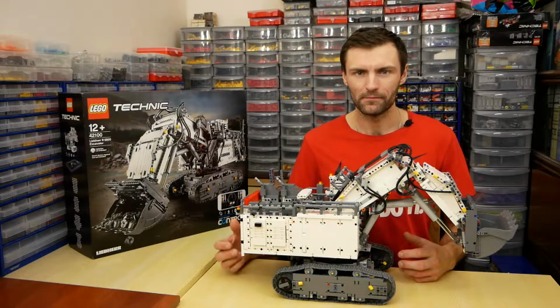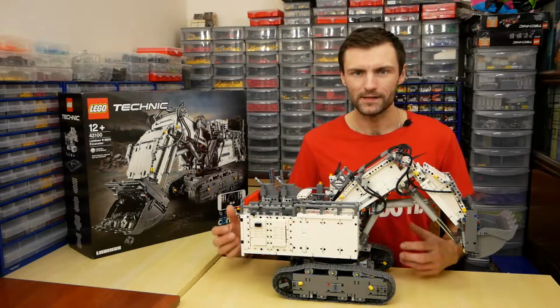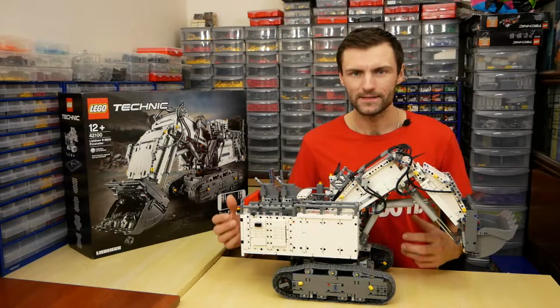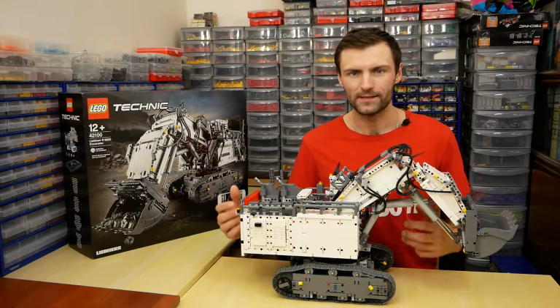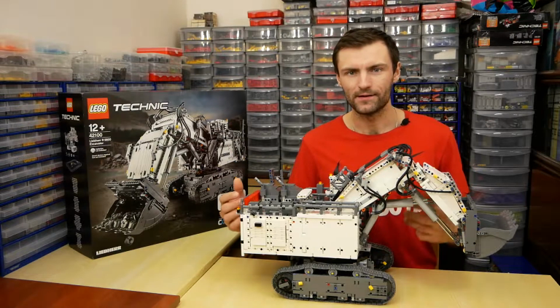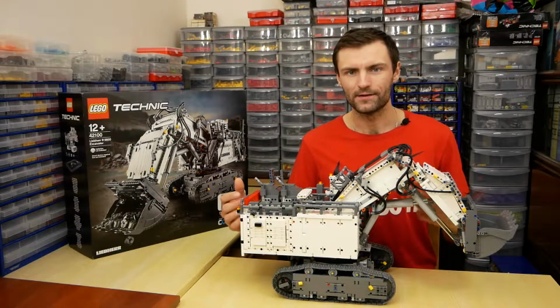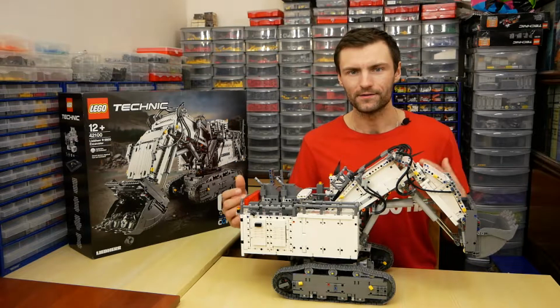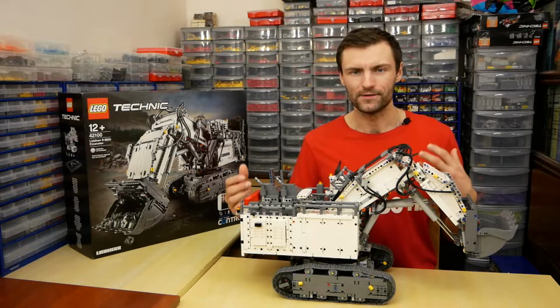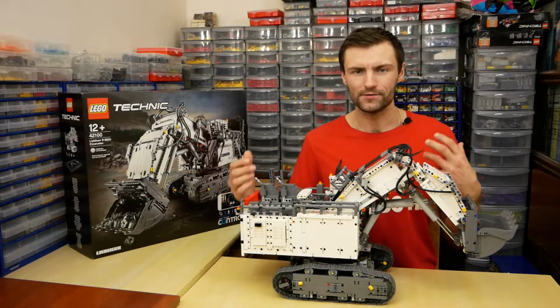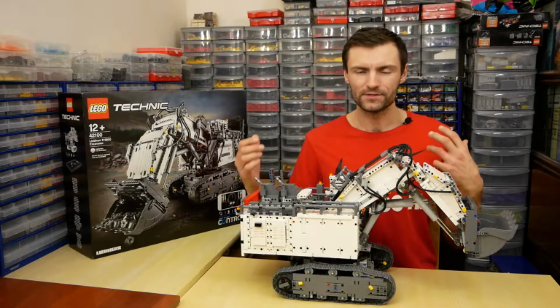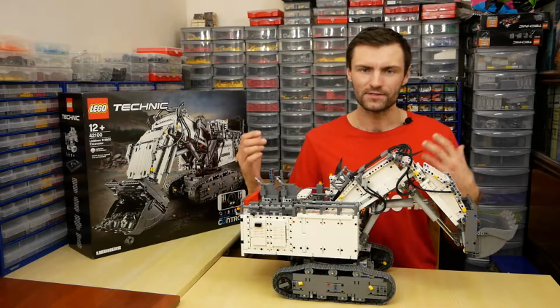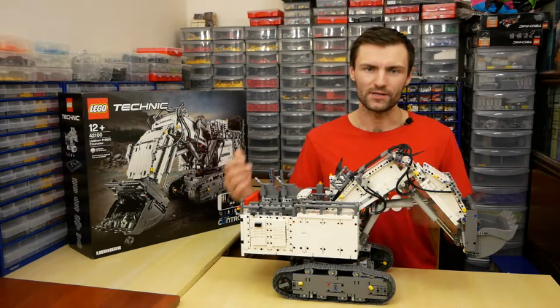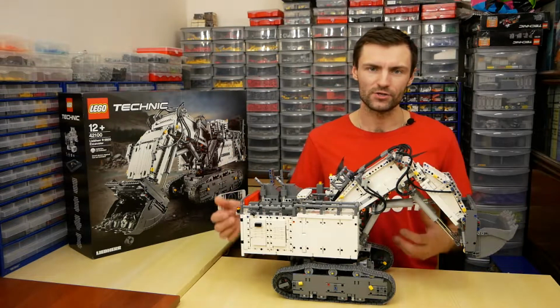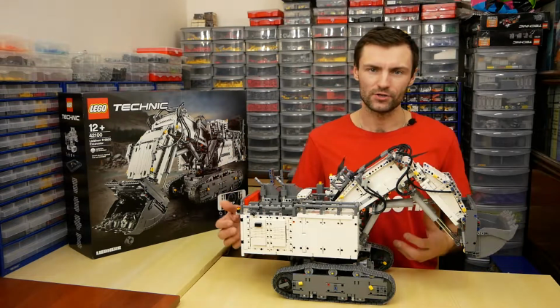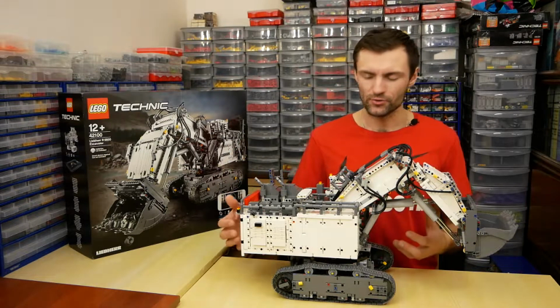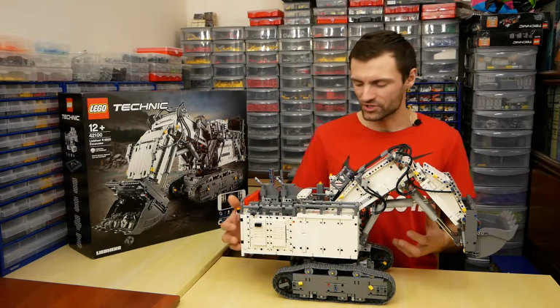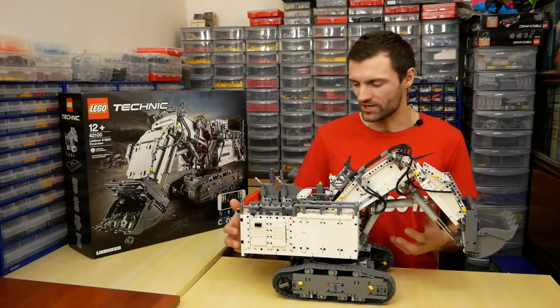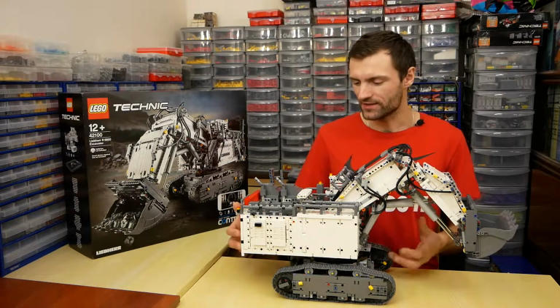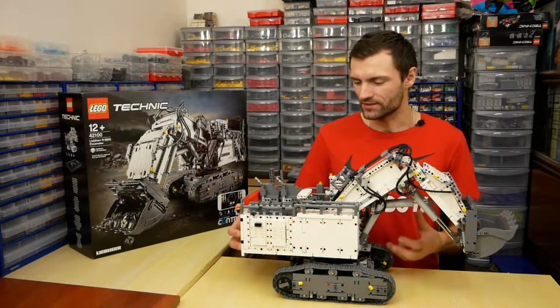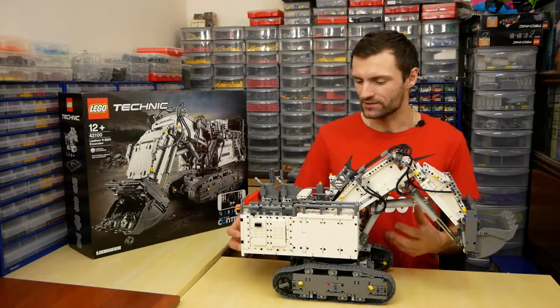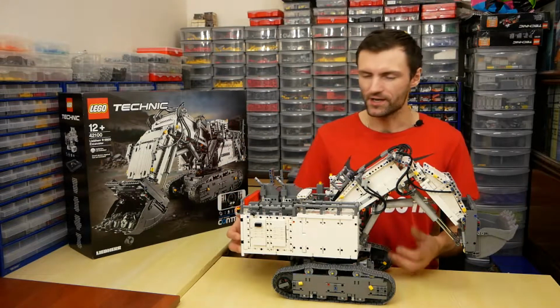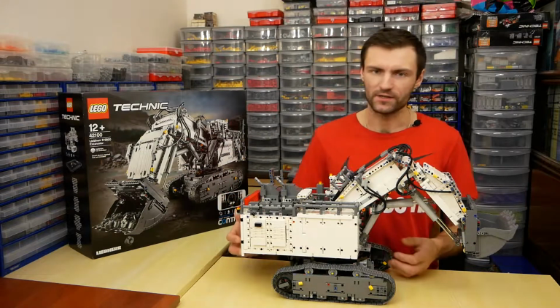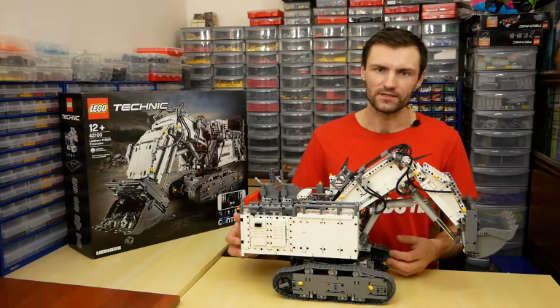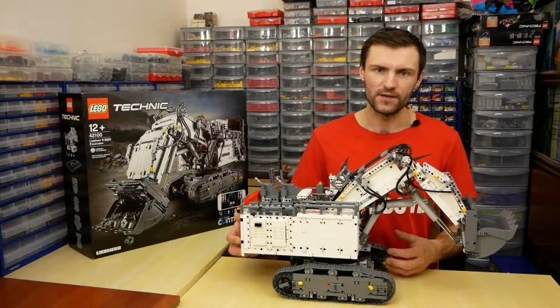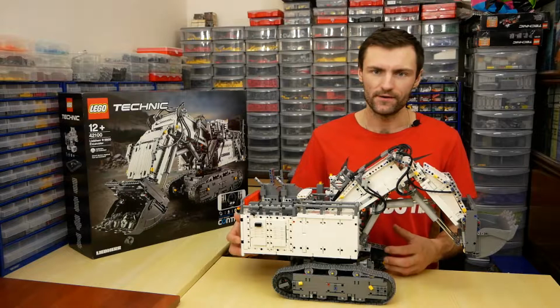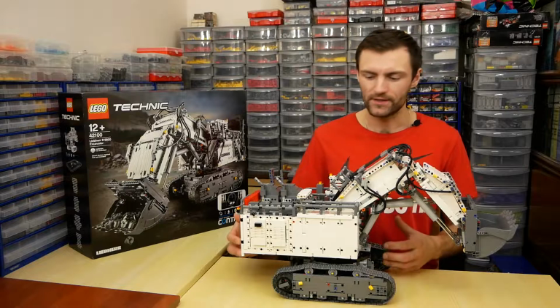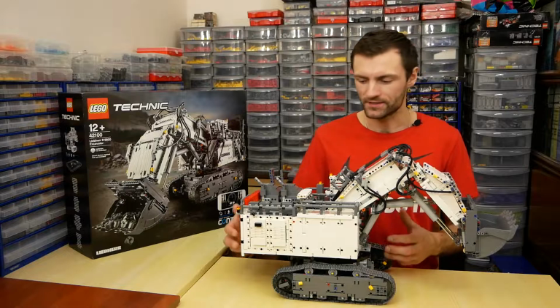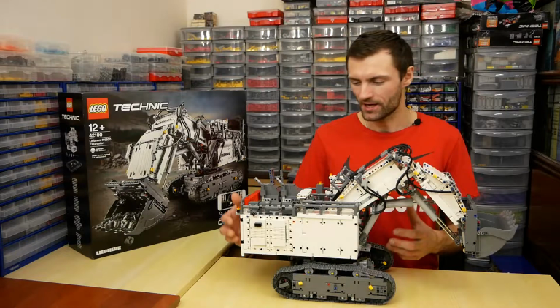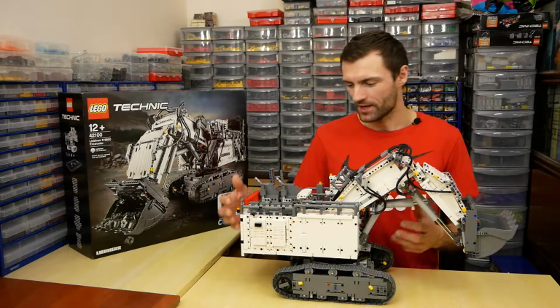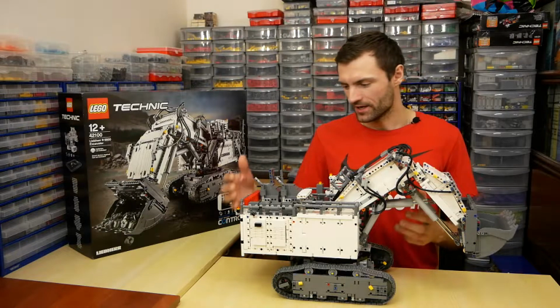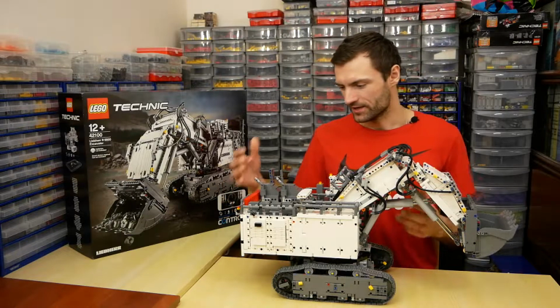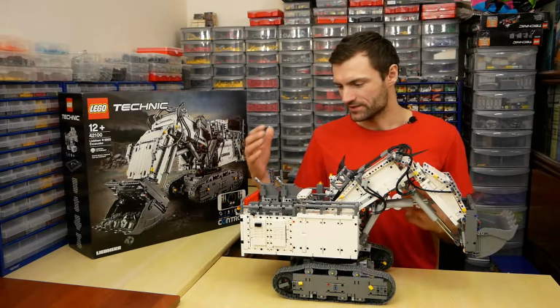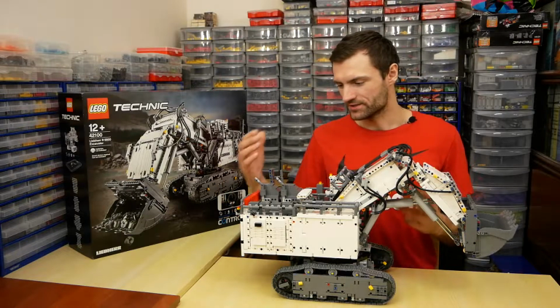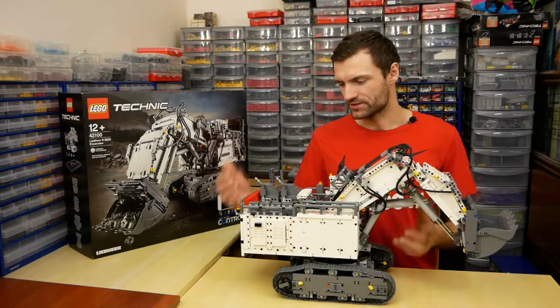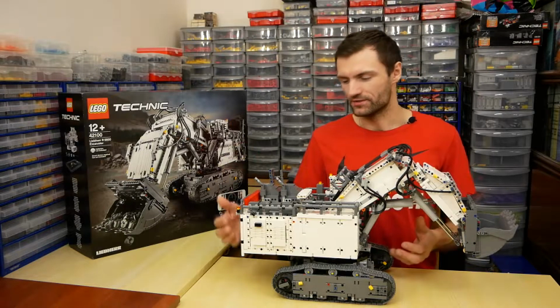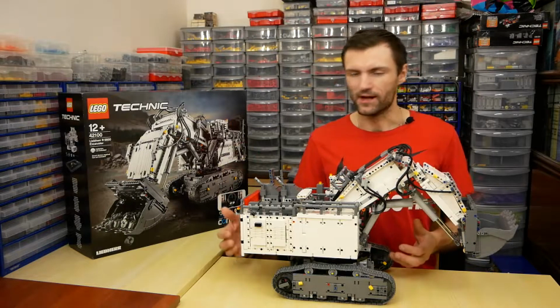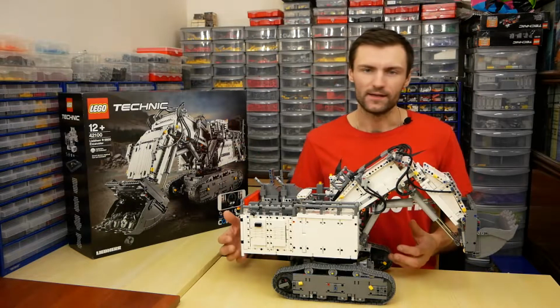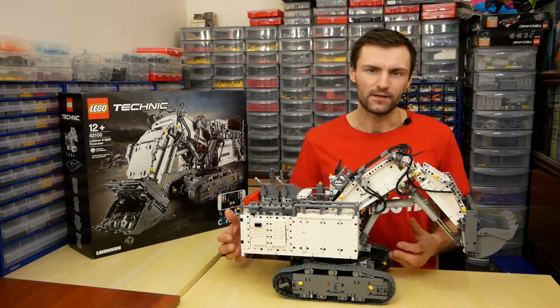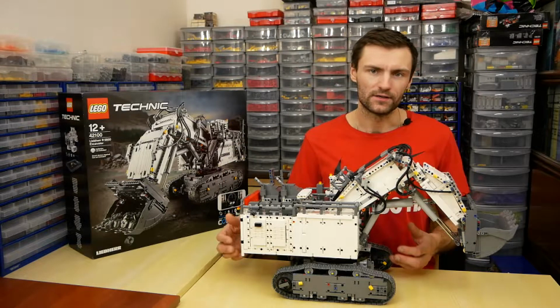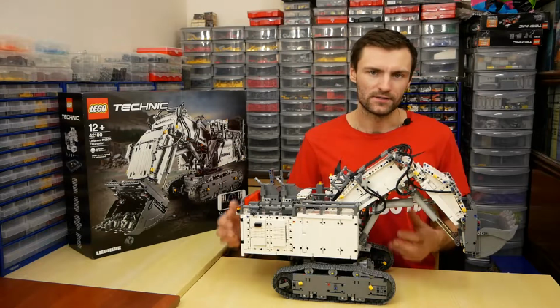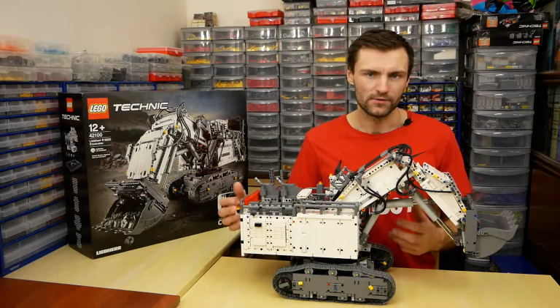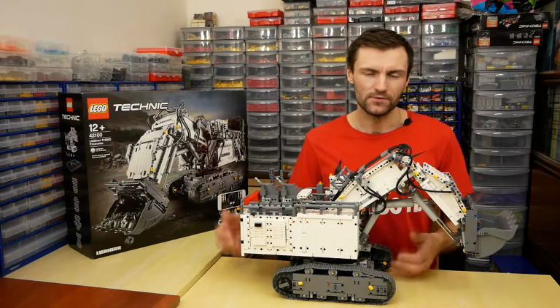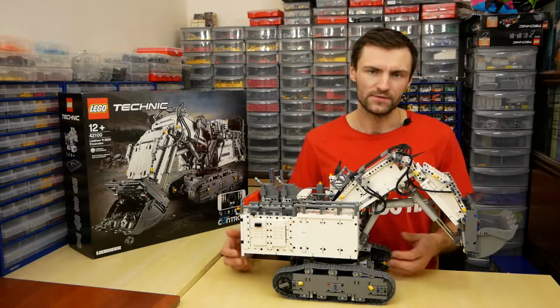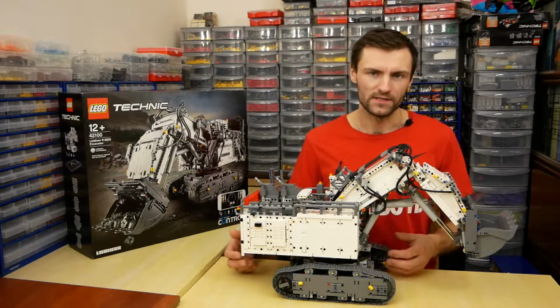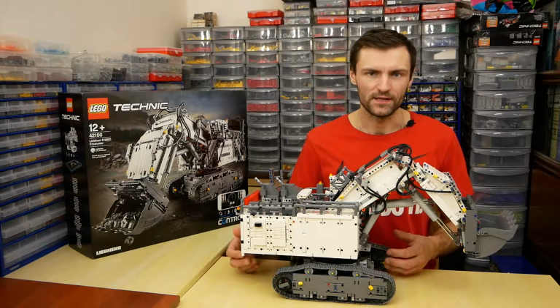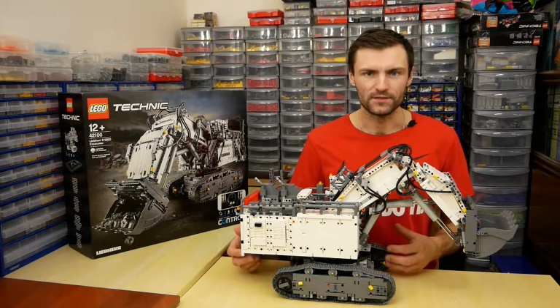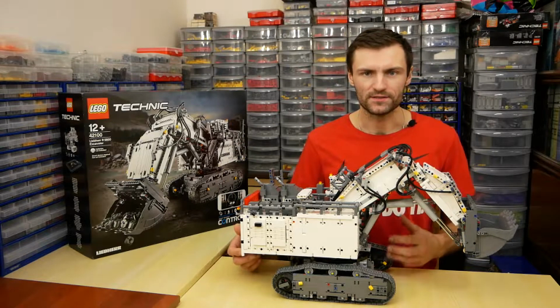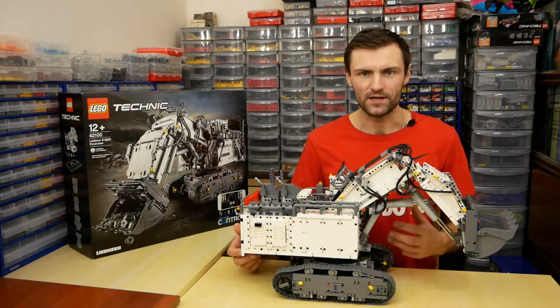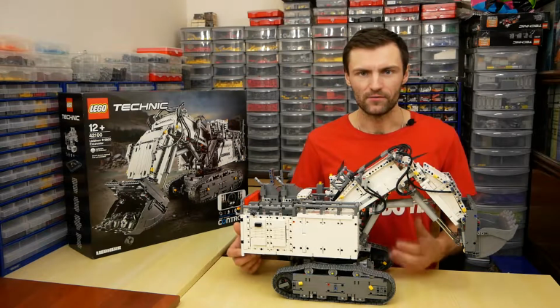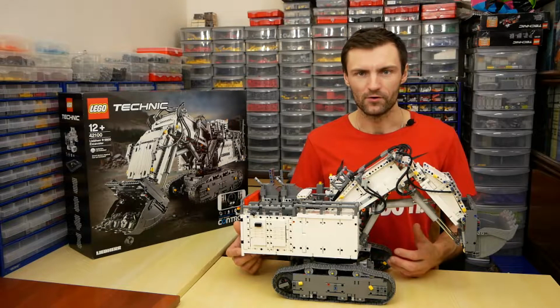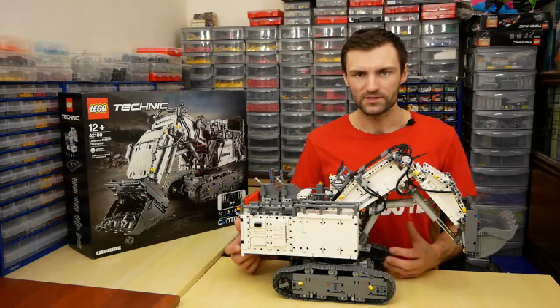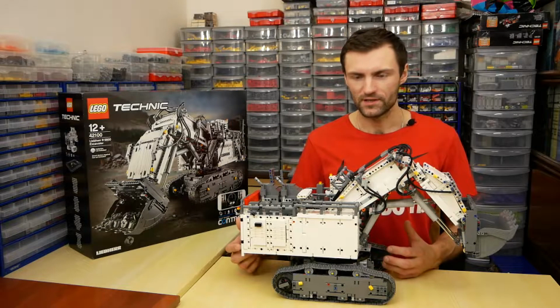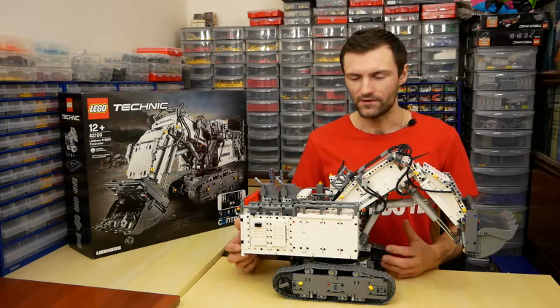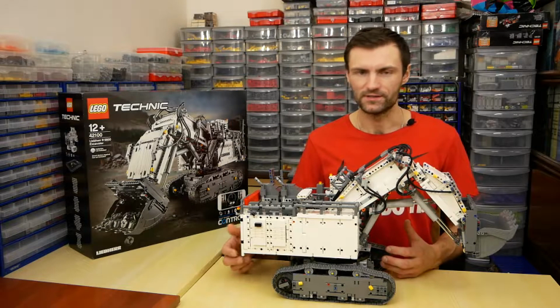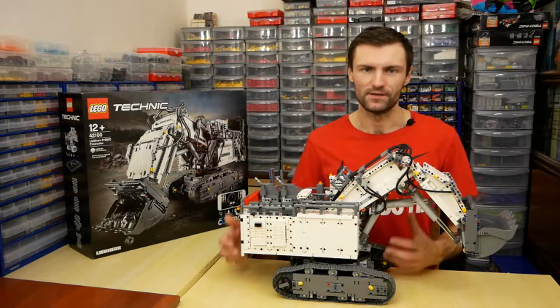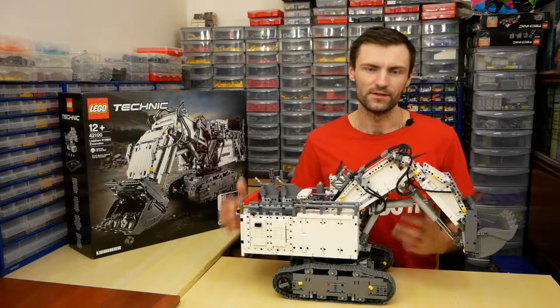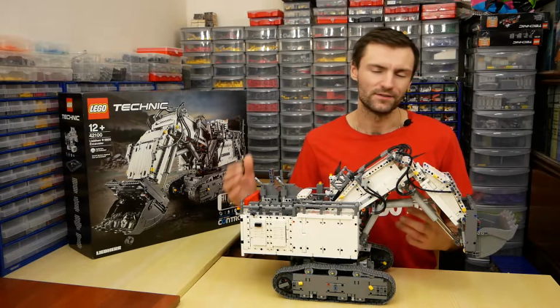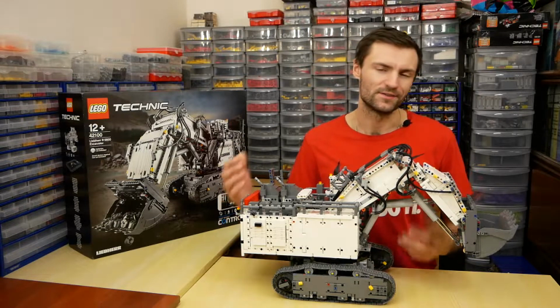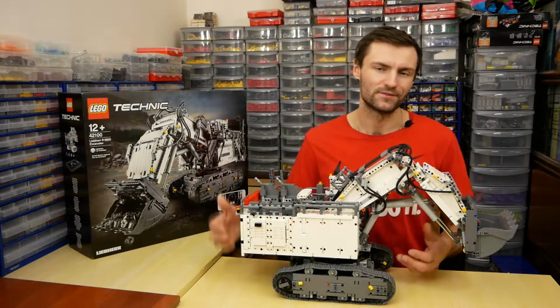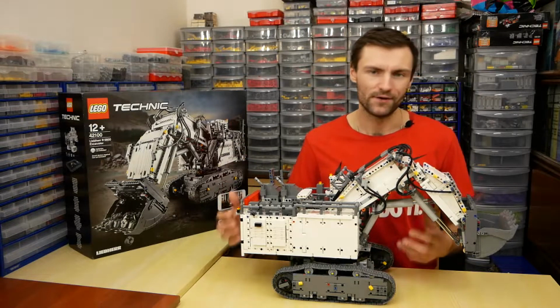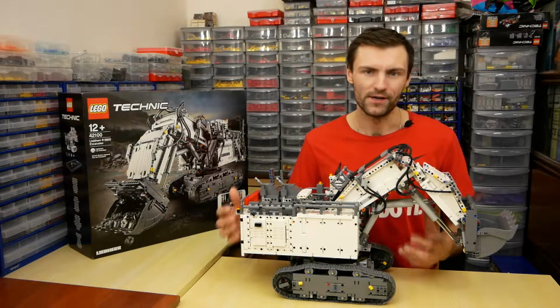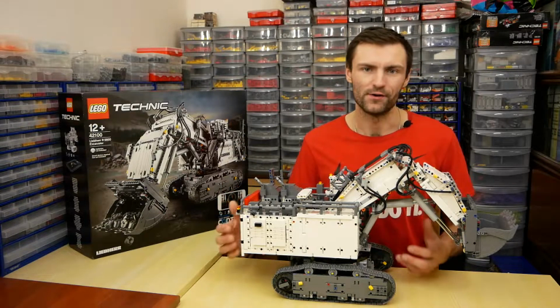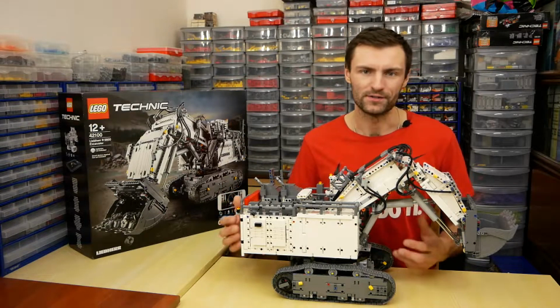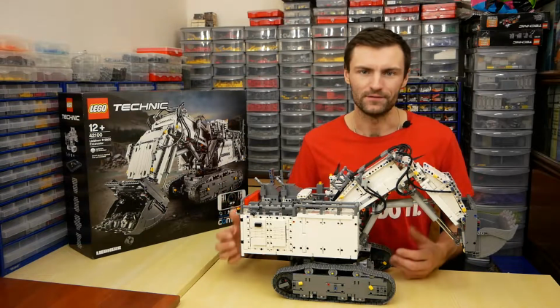I'm glad that LEGO introduced such a huge set in the Technic series. It's like an exclusive set in the Star Wars series, and it's really awesome.